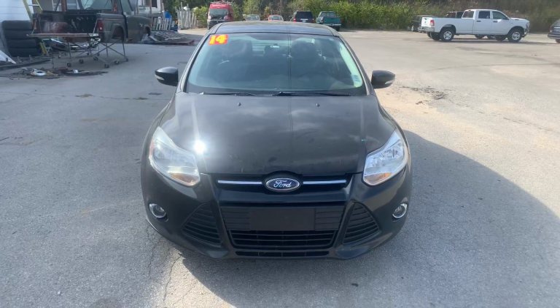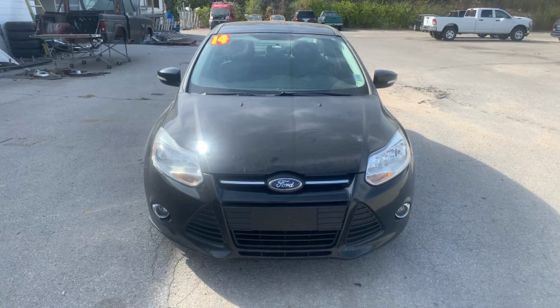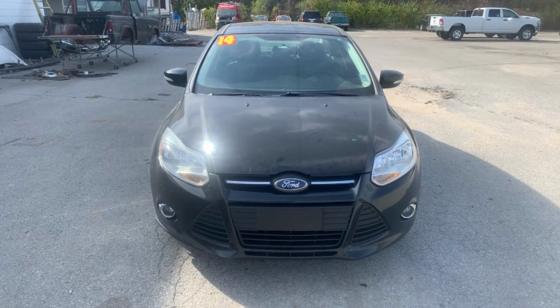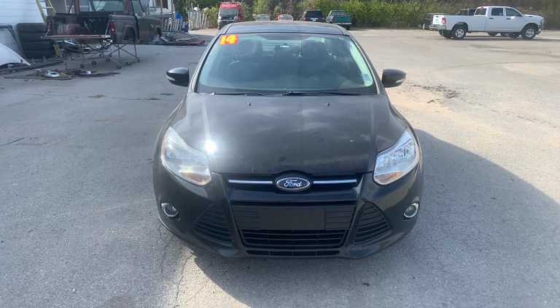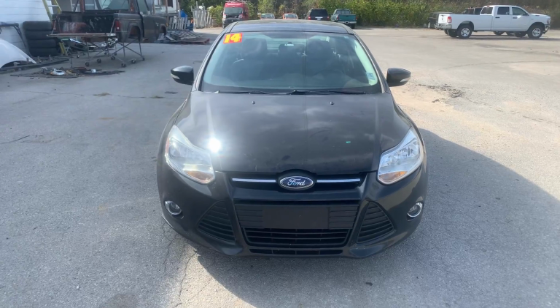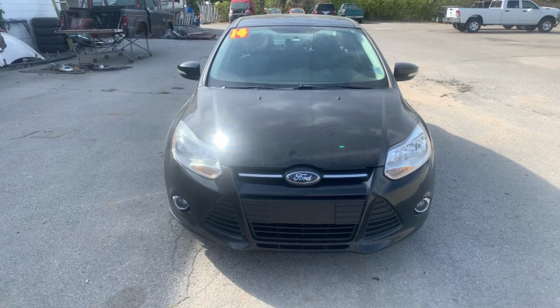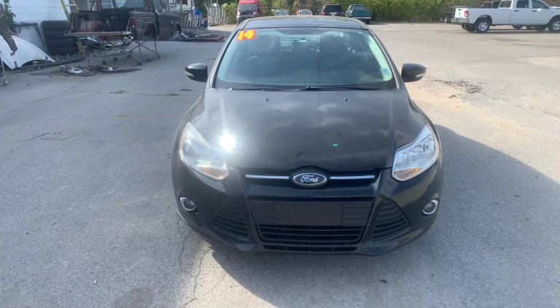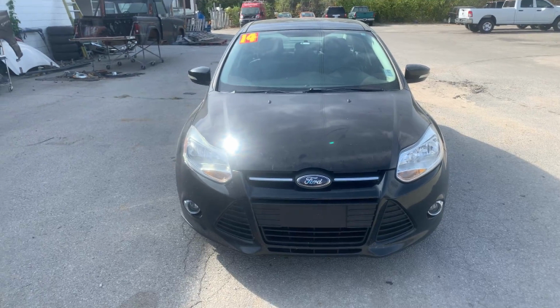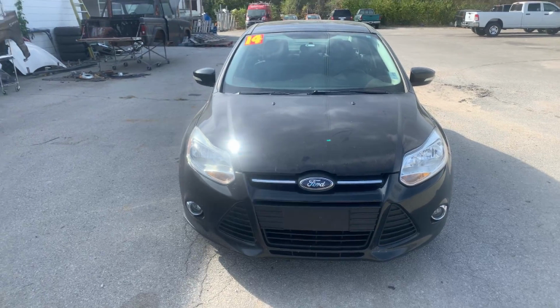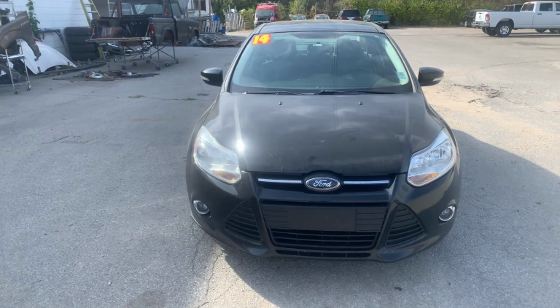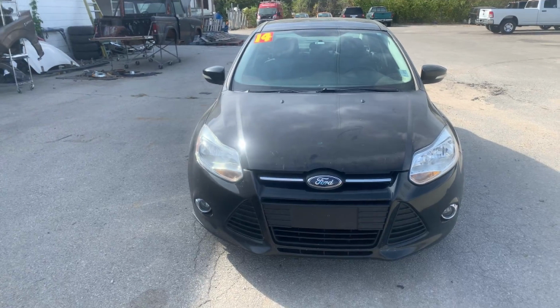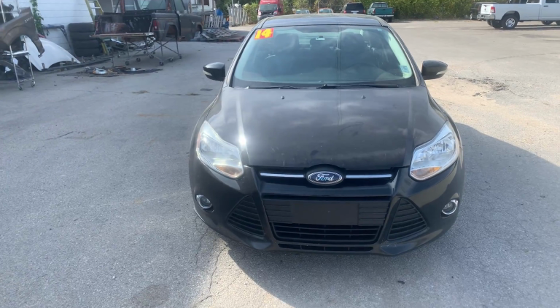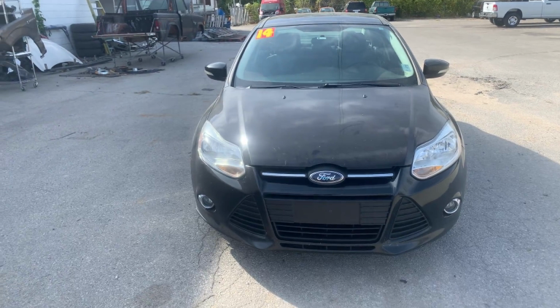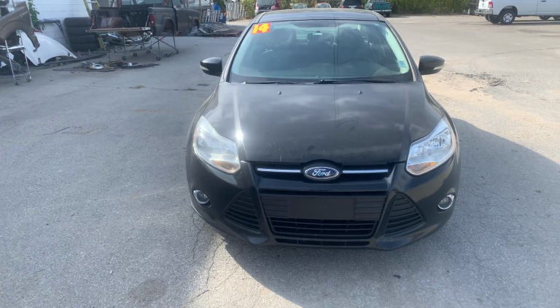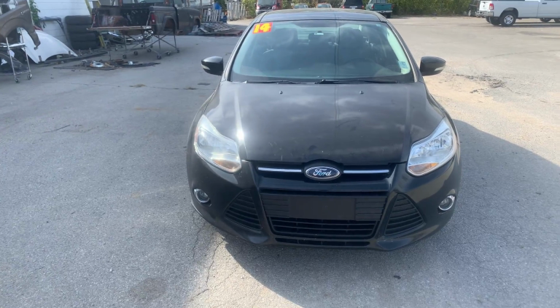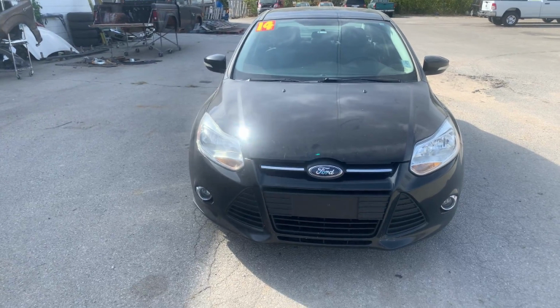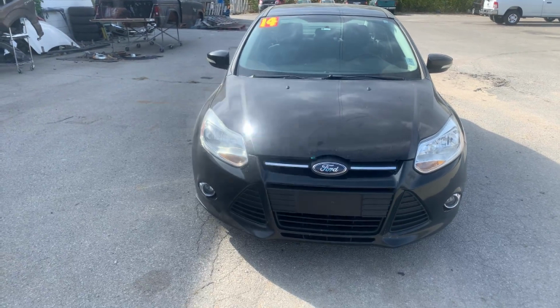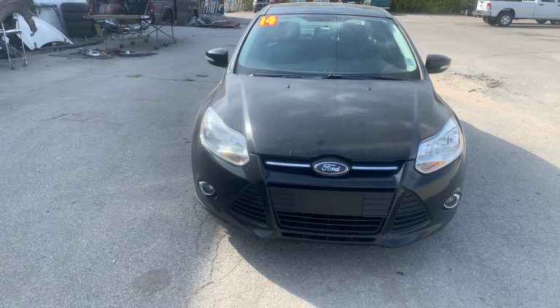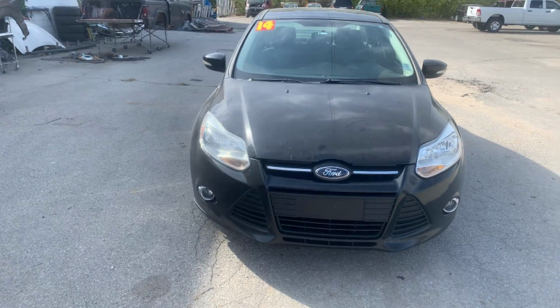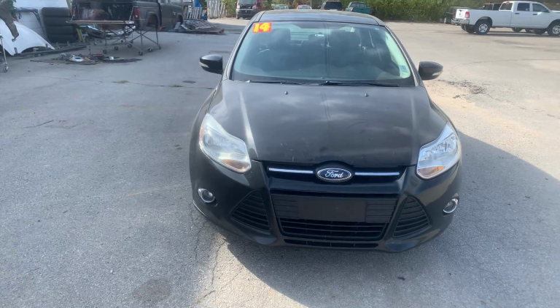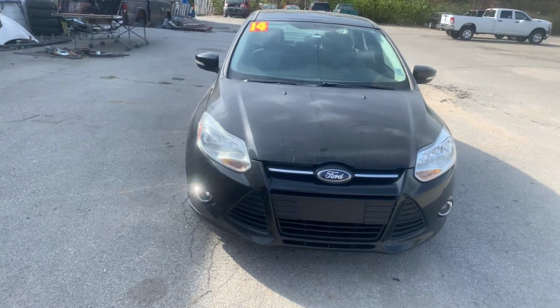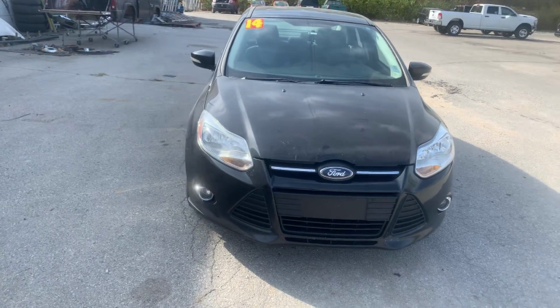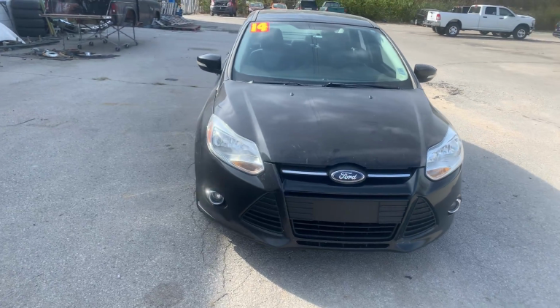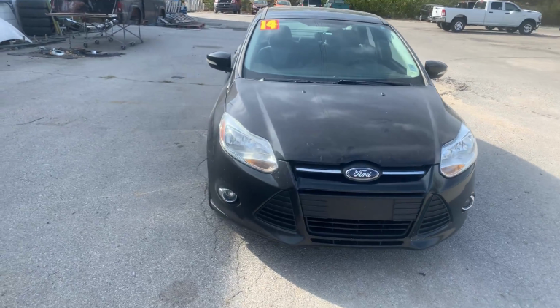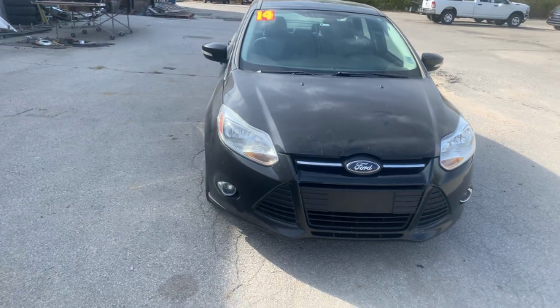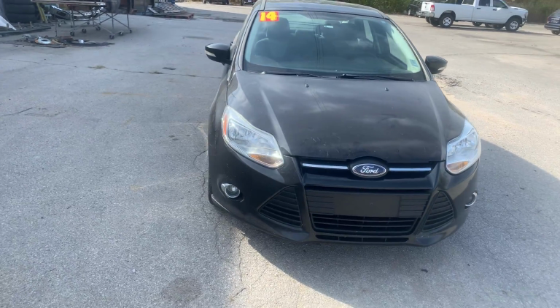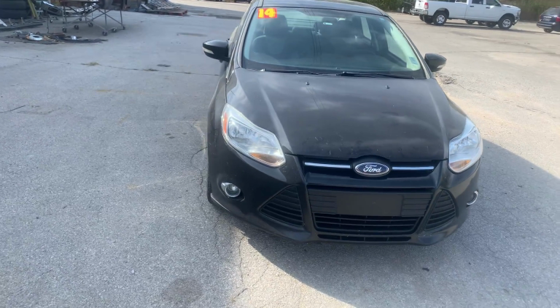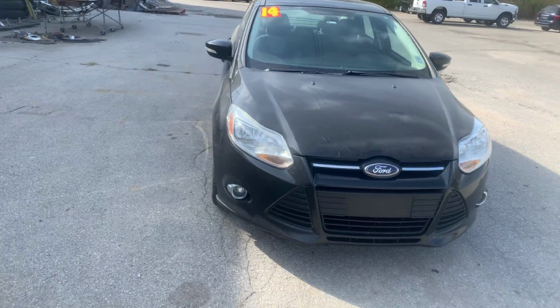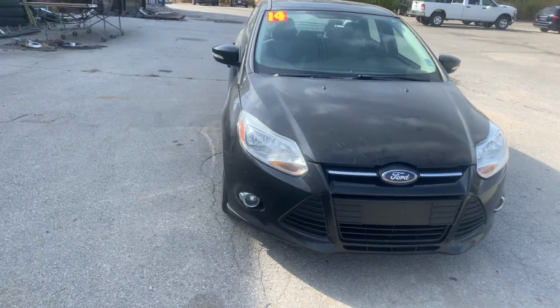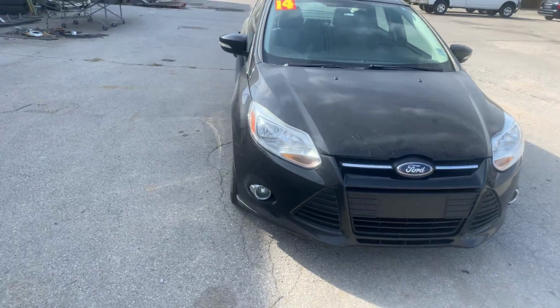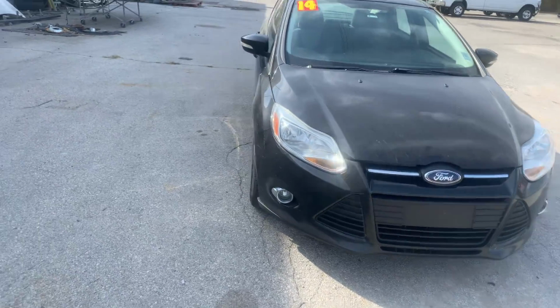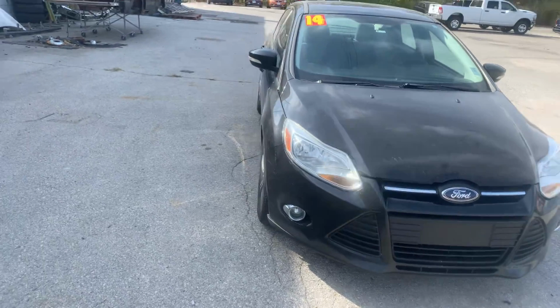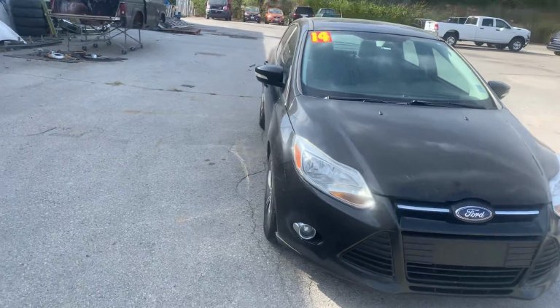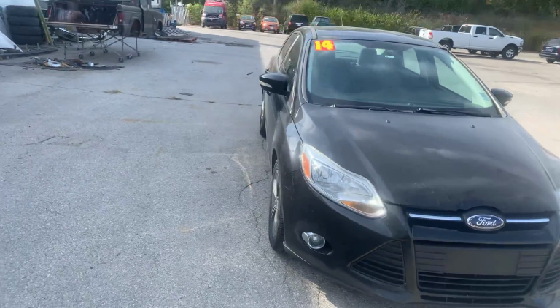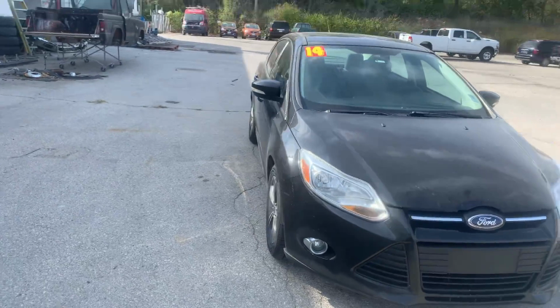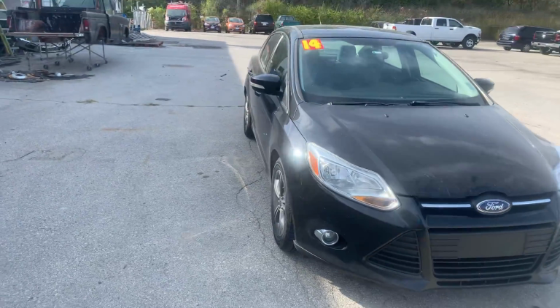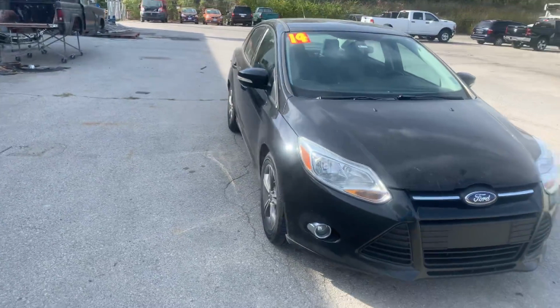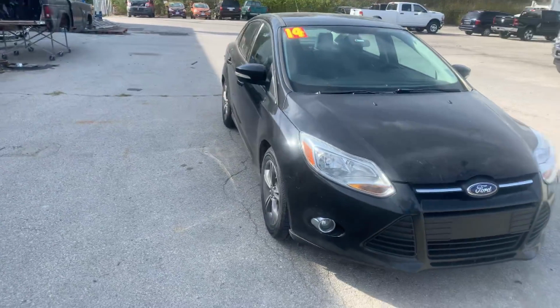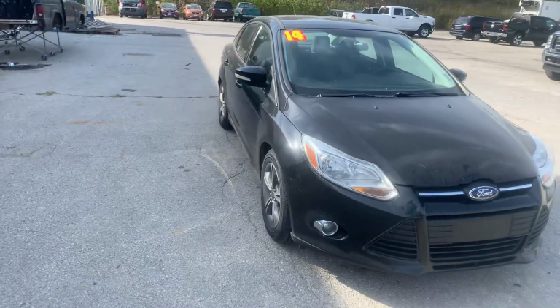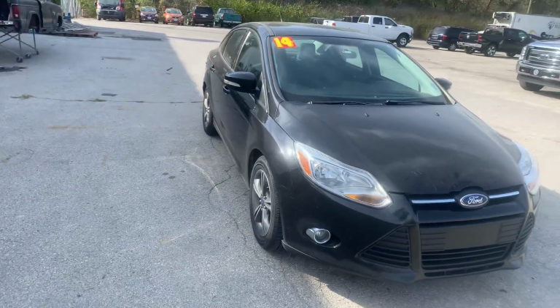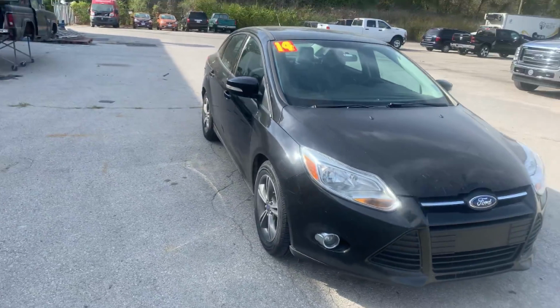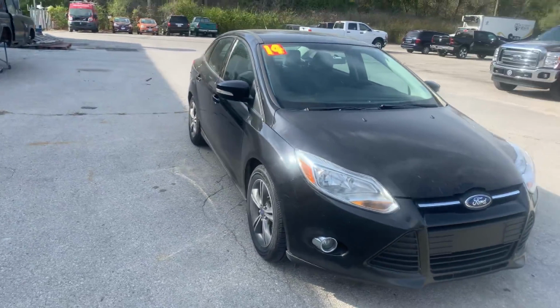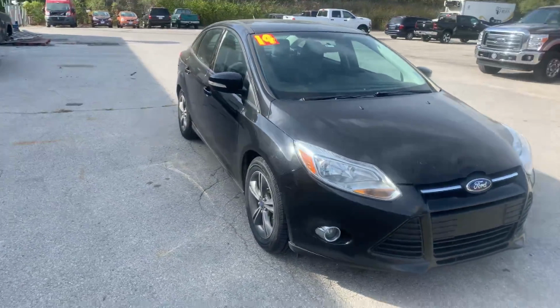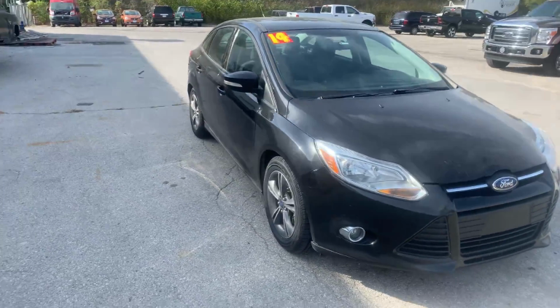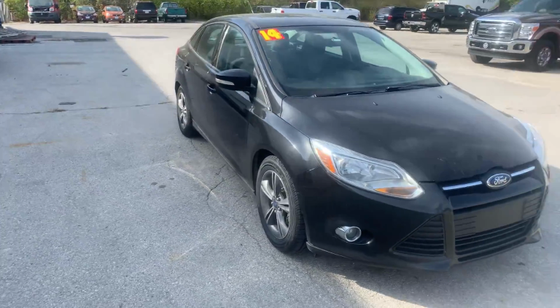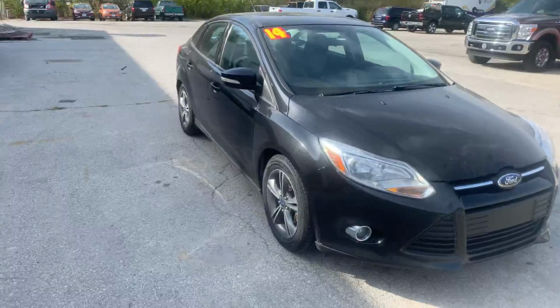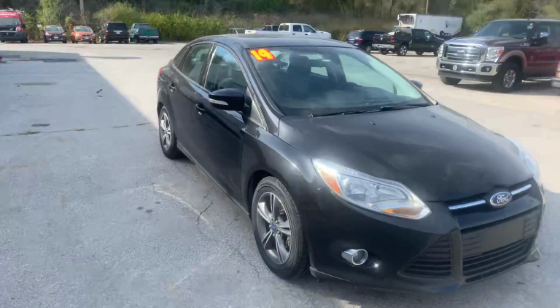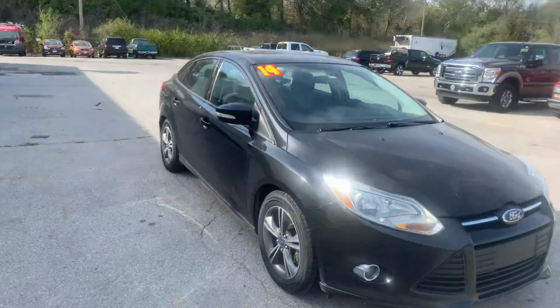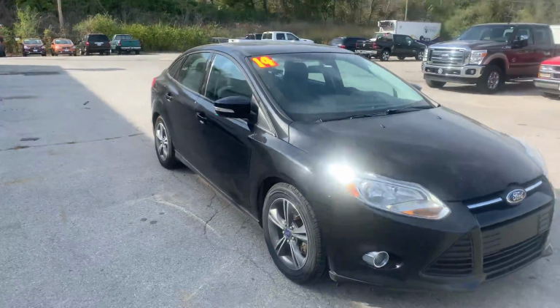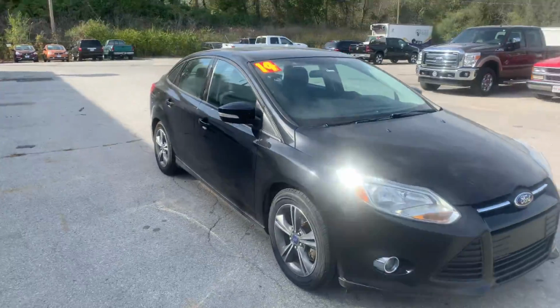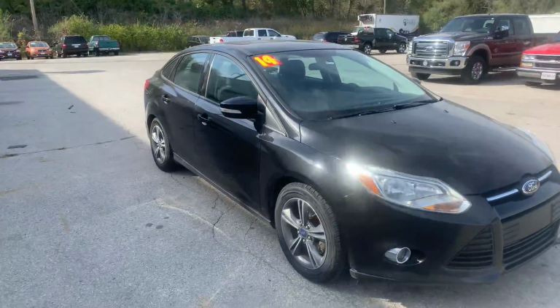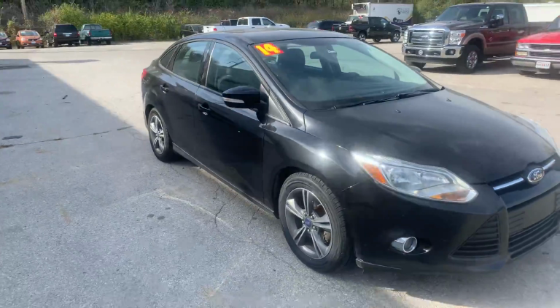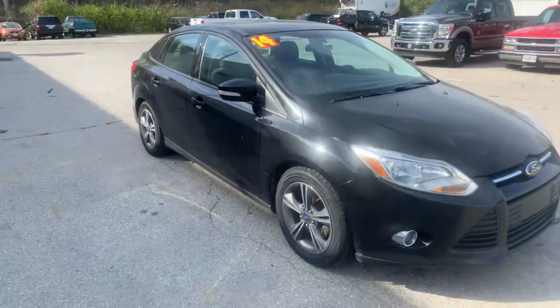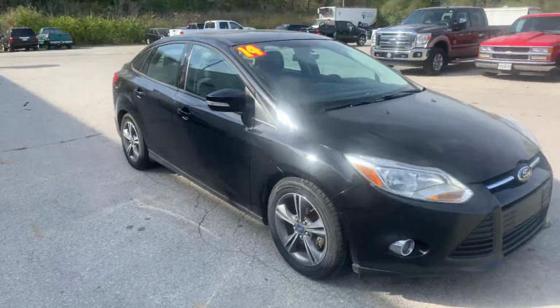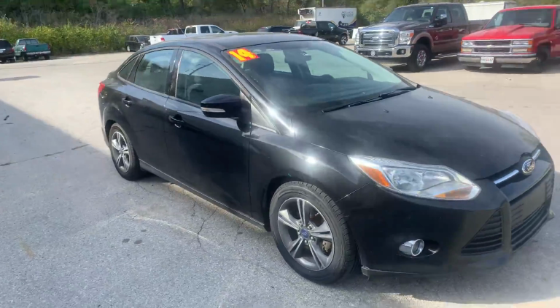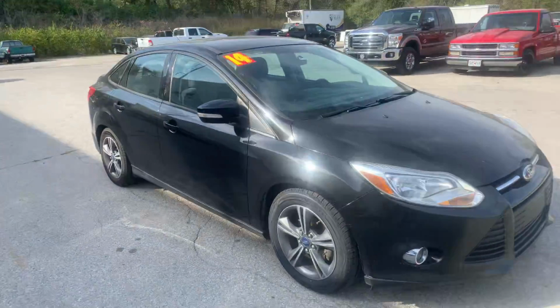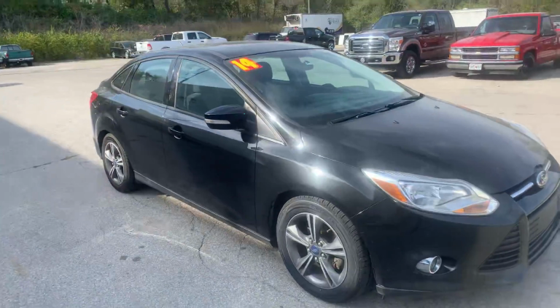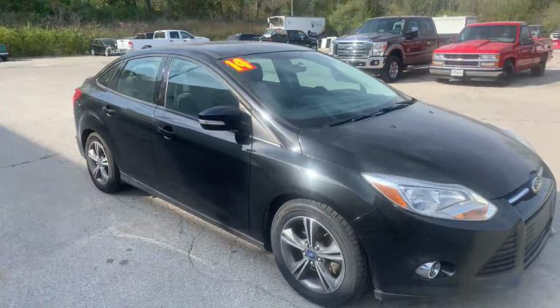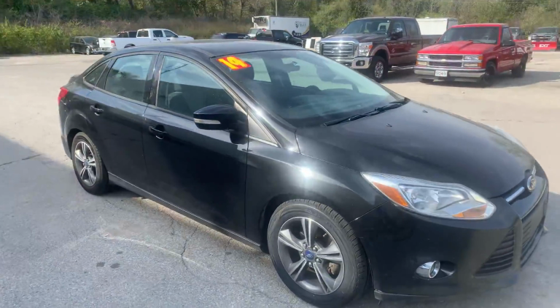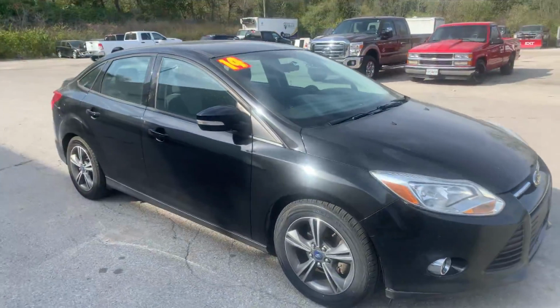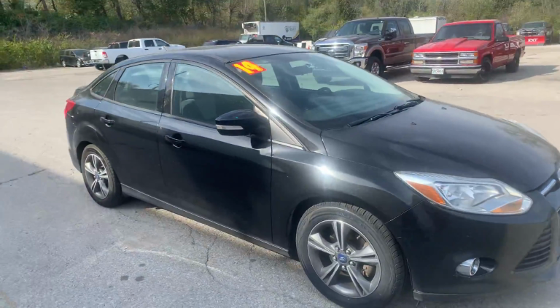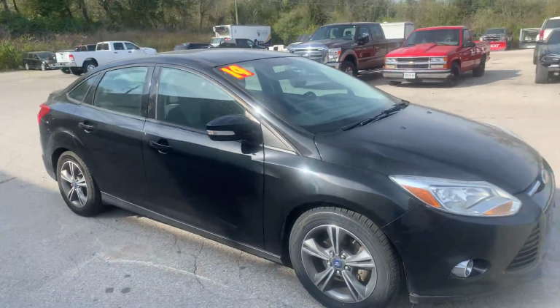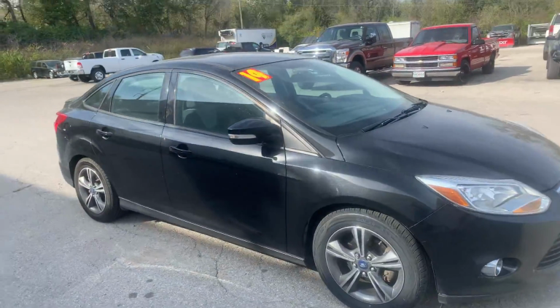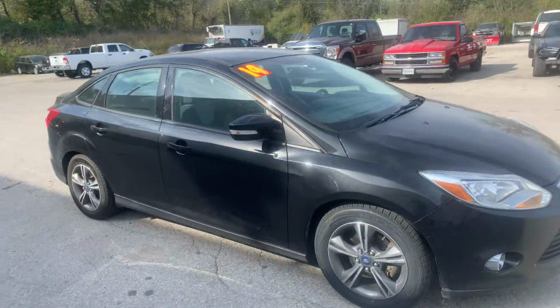Hi there, this is Devin over here at Premier Pre-Owned. I just wanted to take a minute today to show off our 2014 Ford Focus.